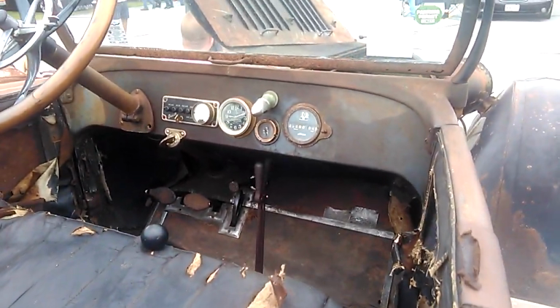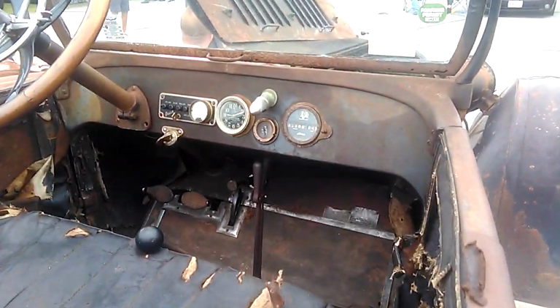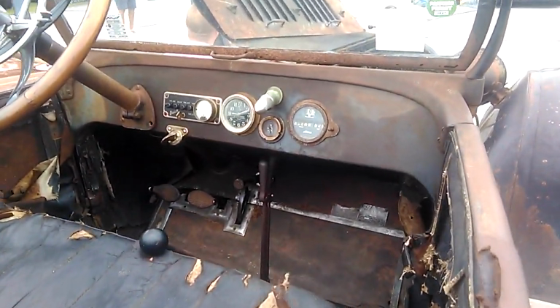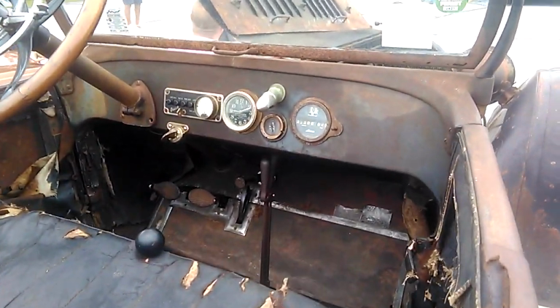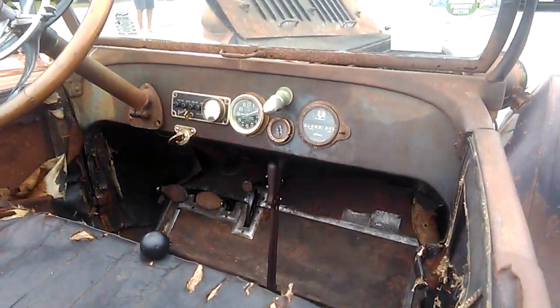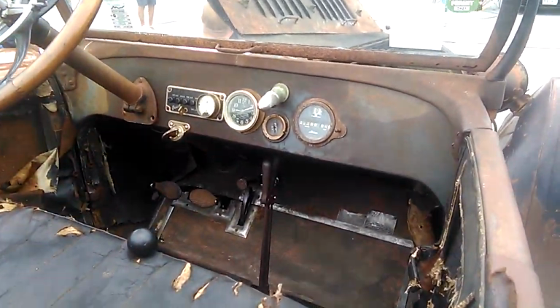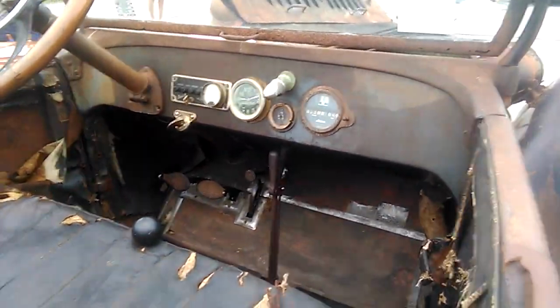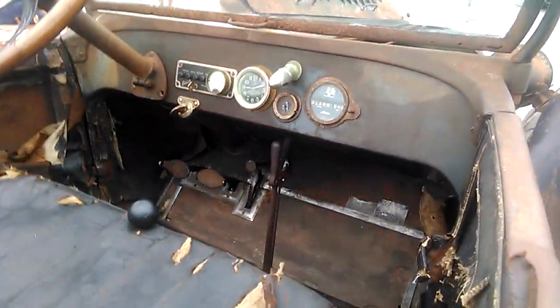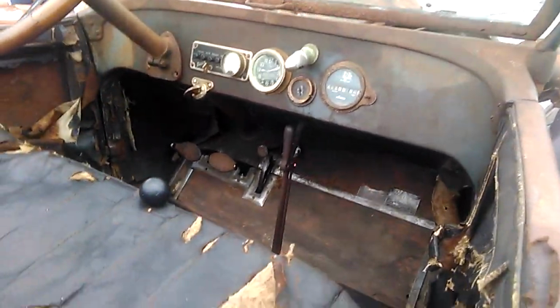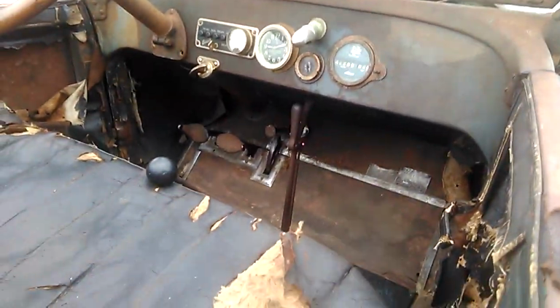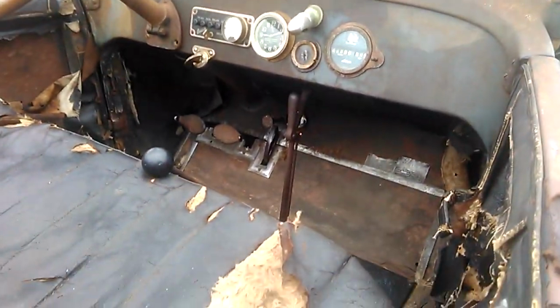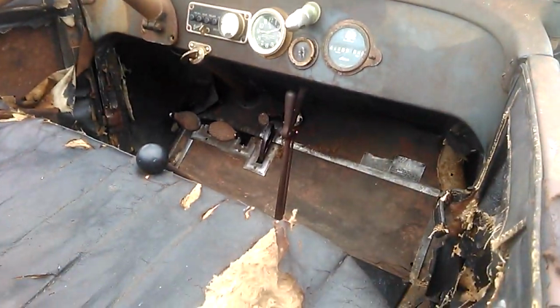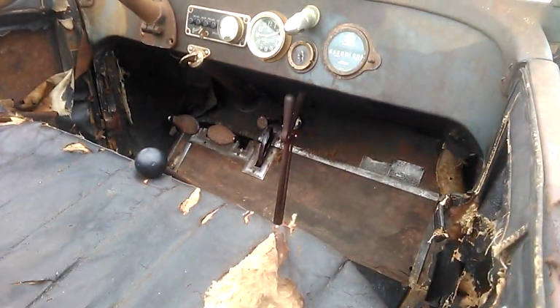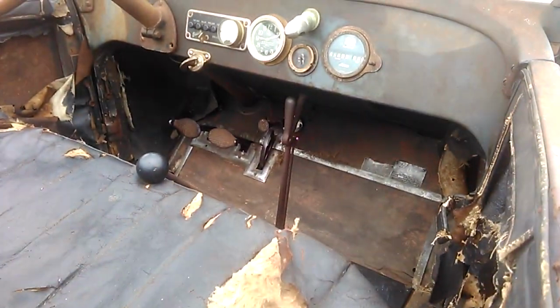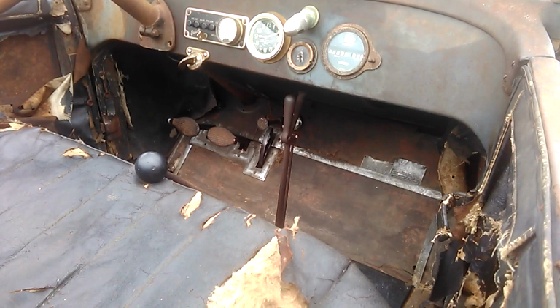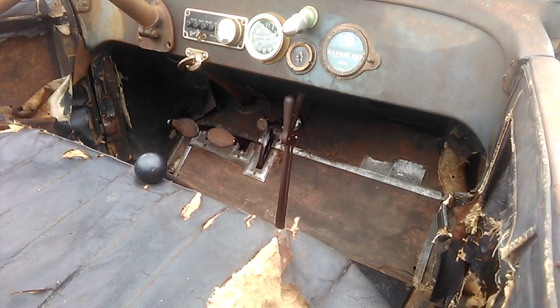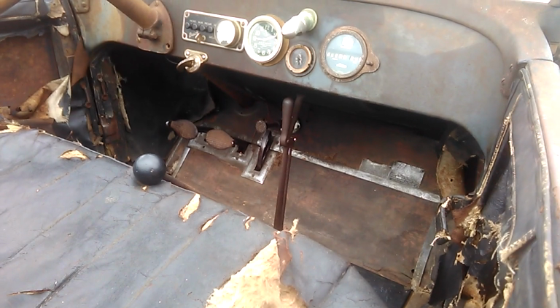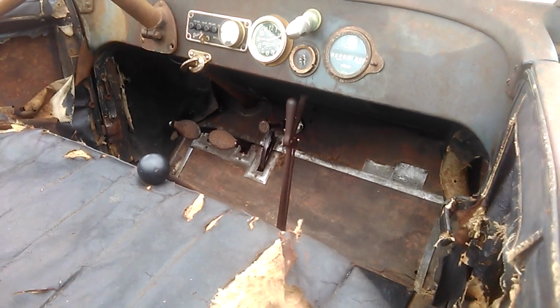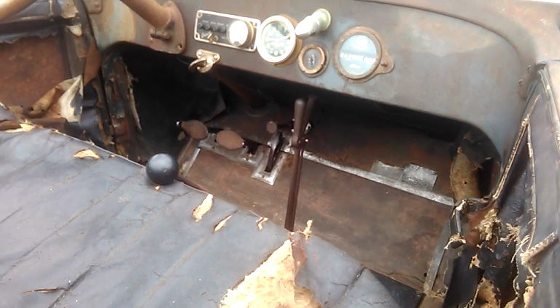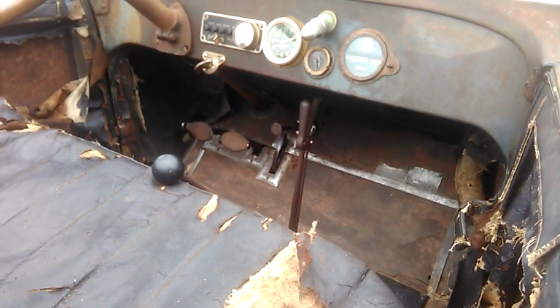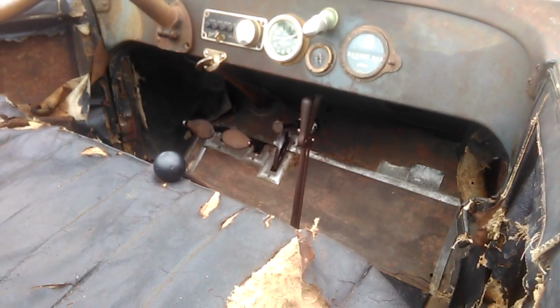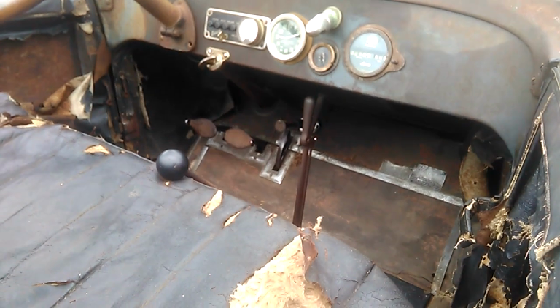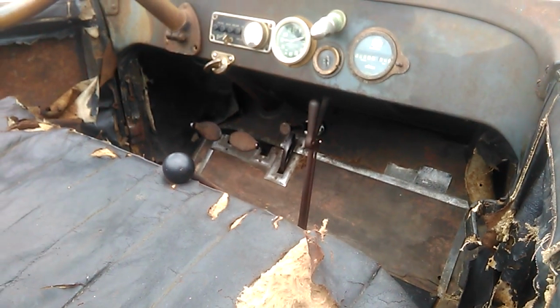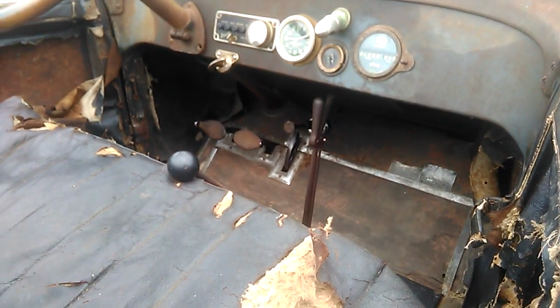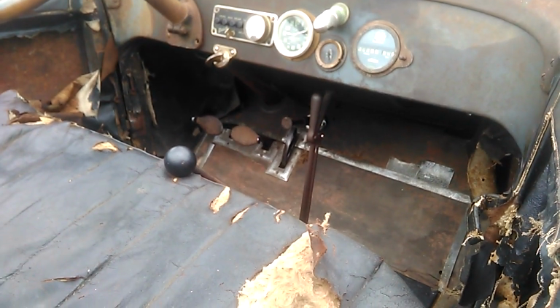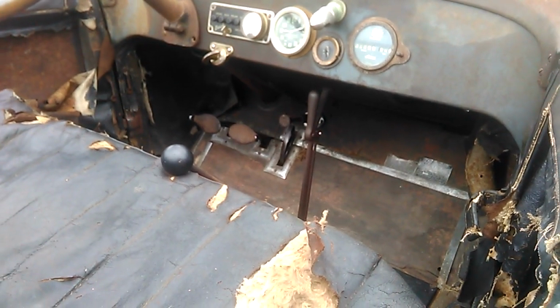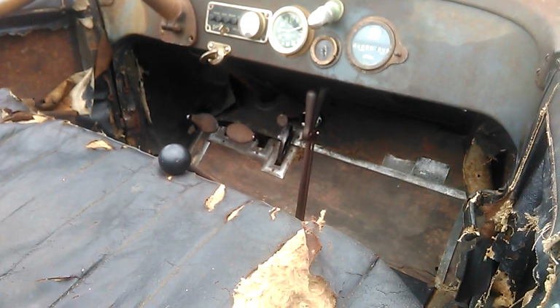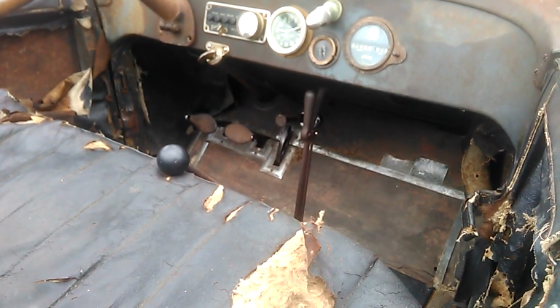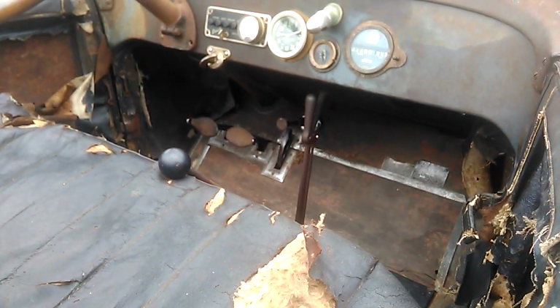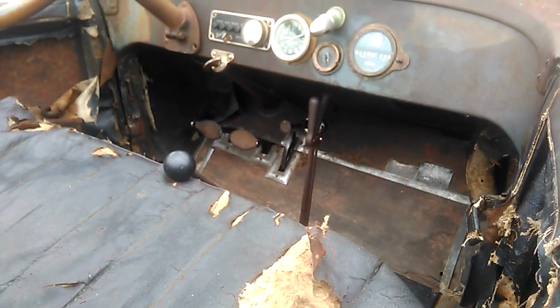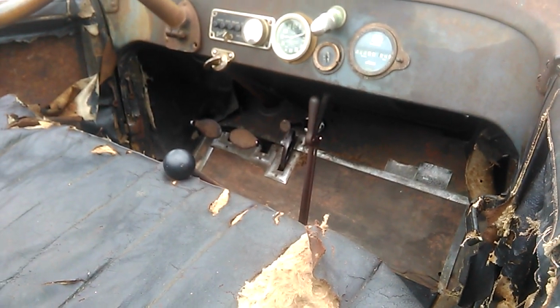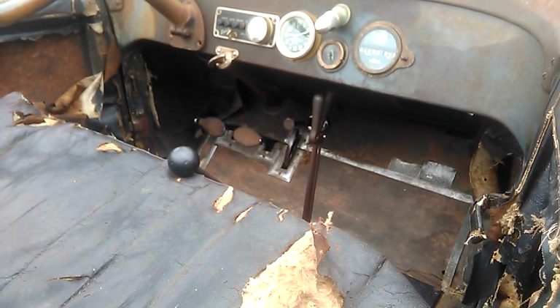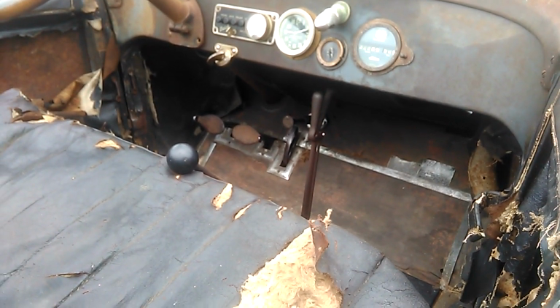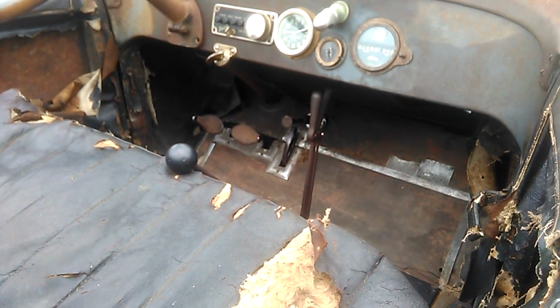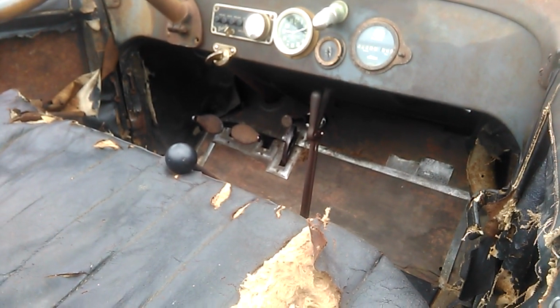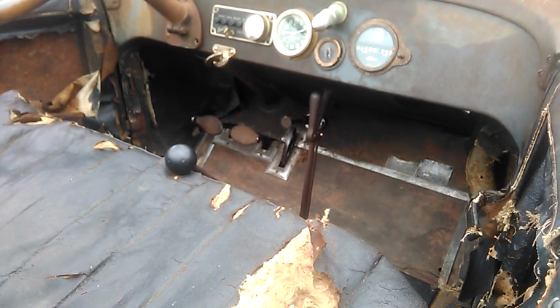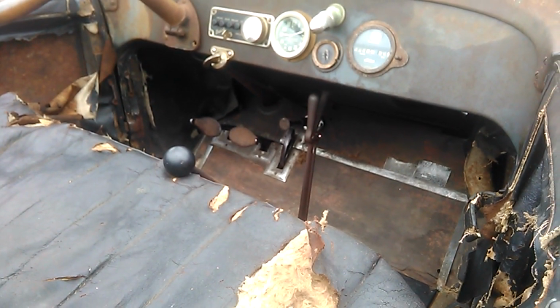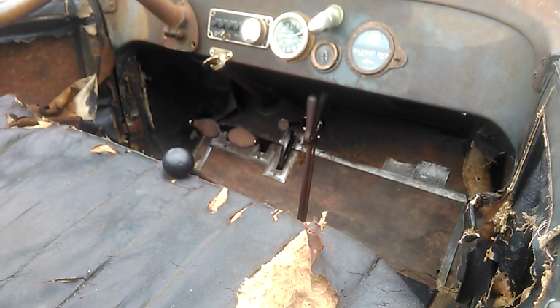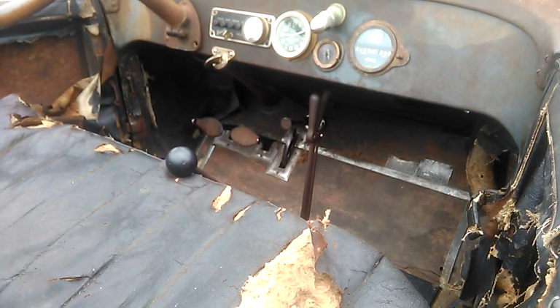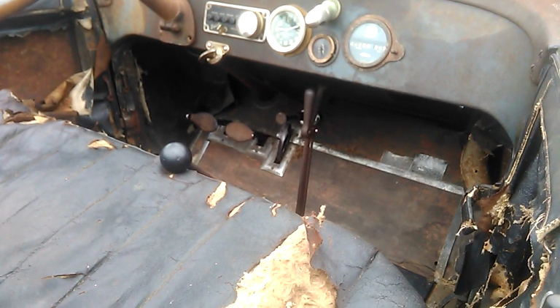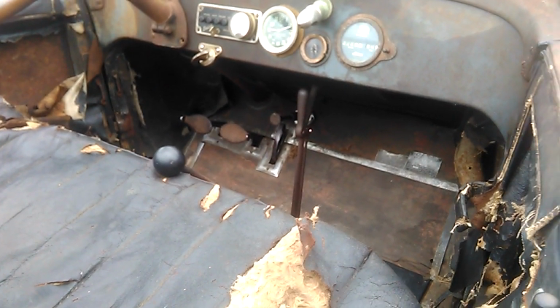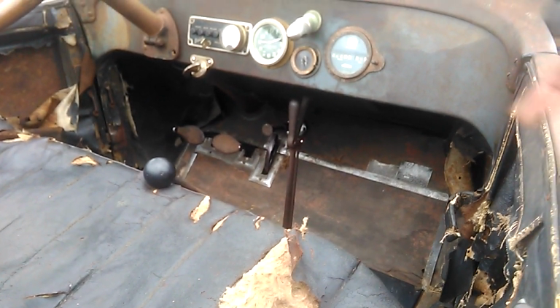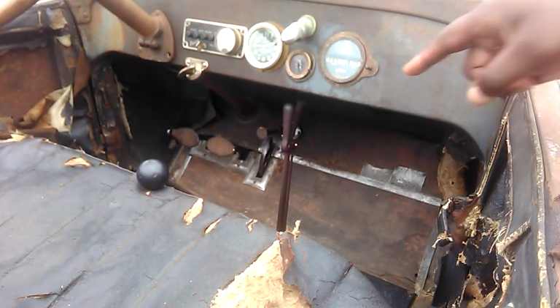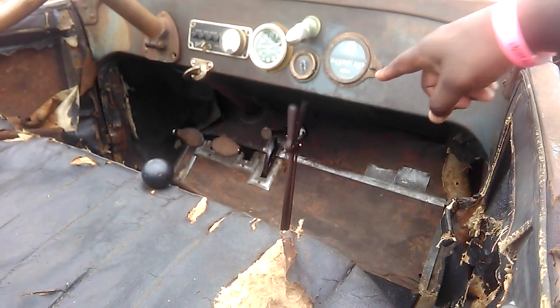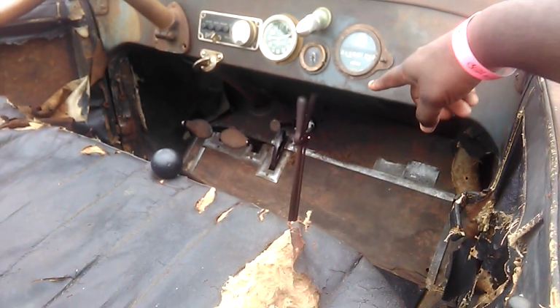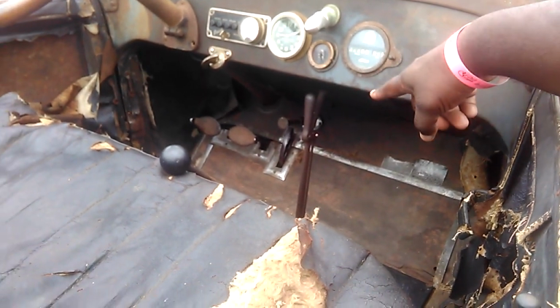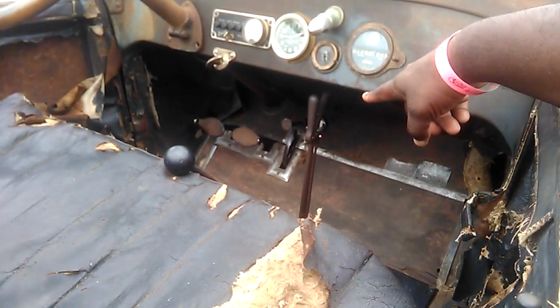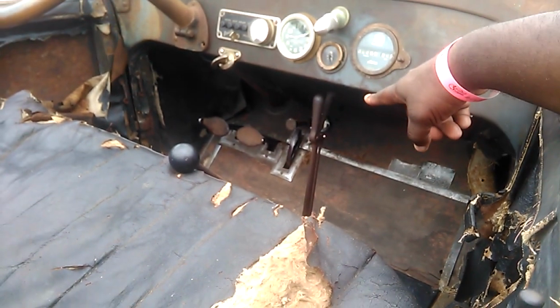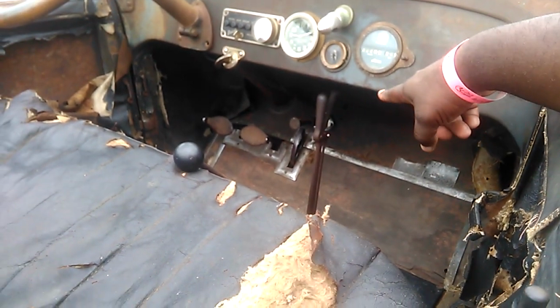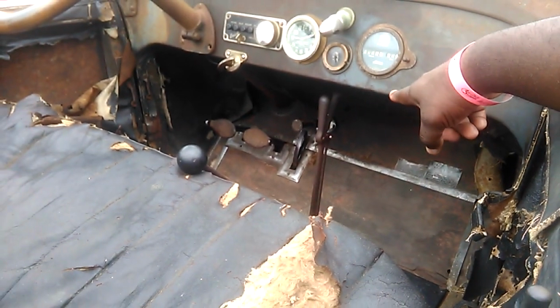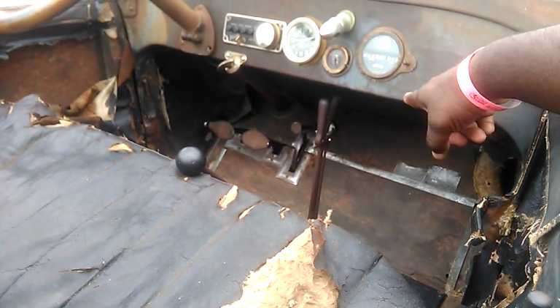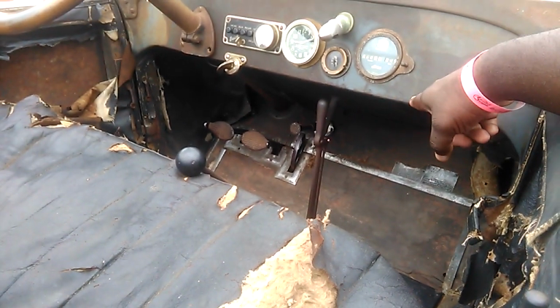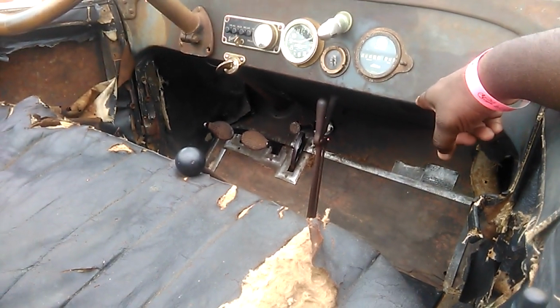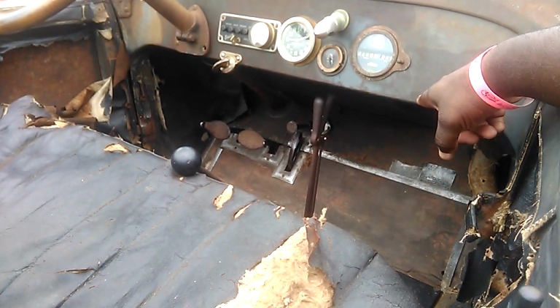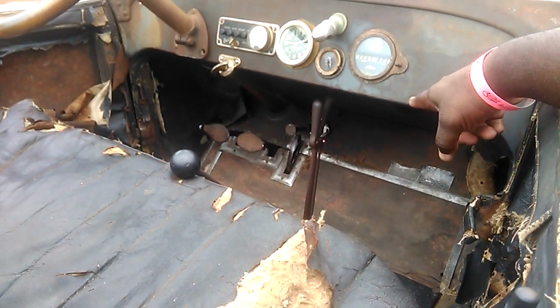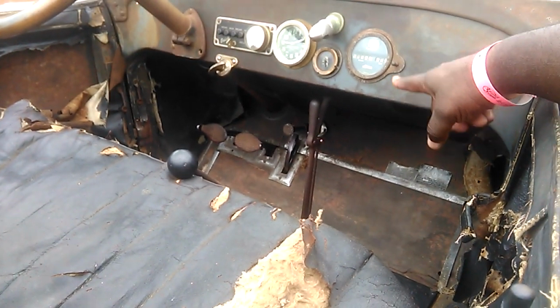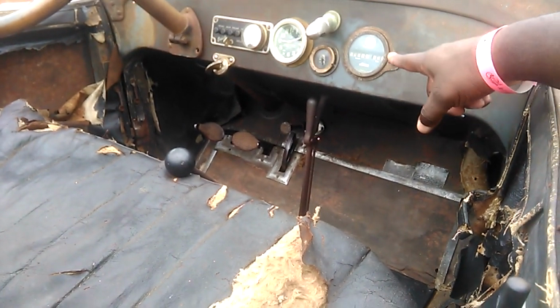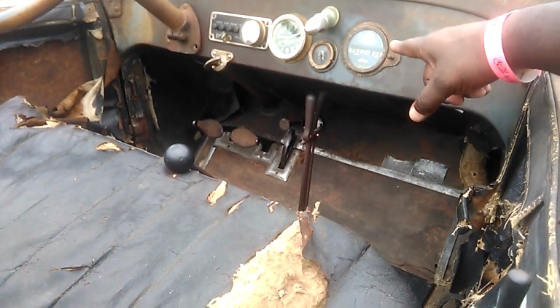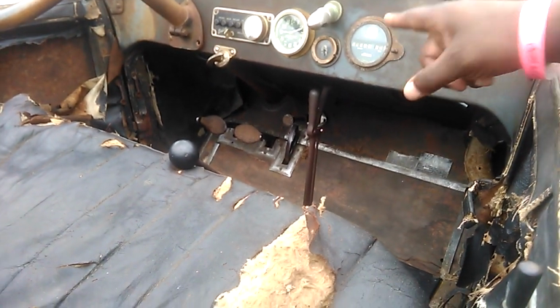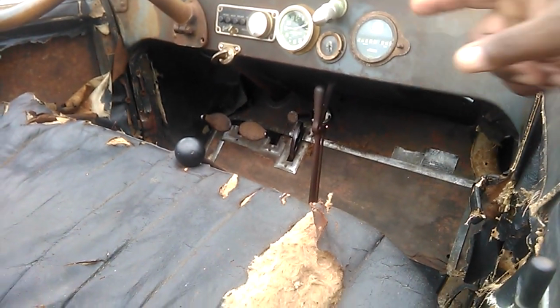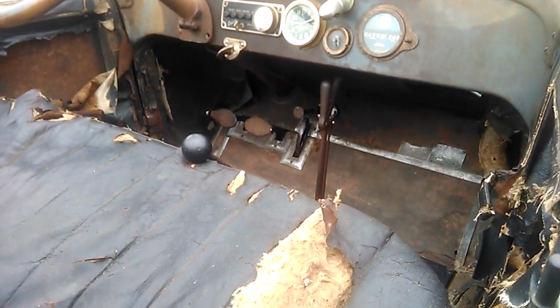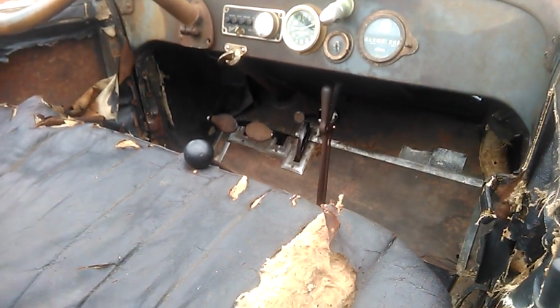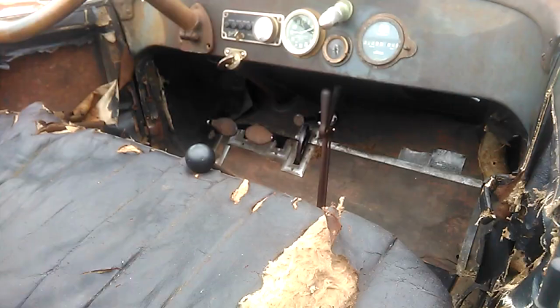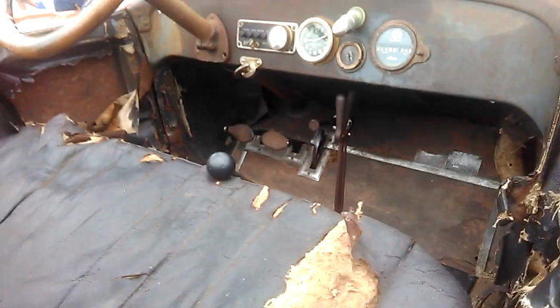It appears to have an electric starter. You press the accelerator all the way to the floor and it engages the starter.